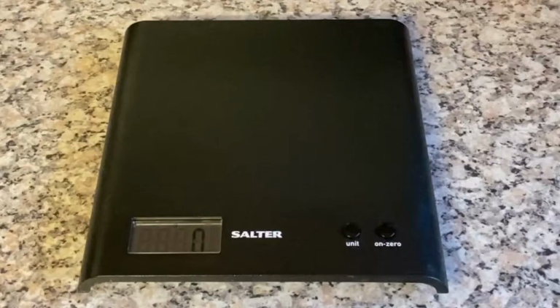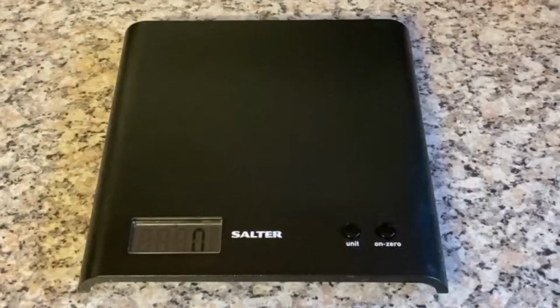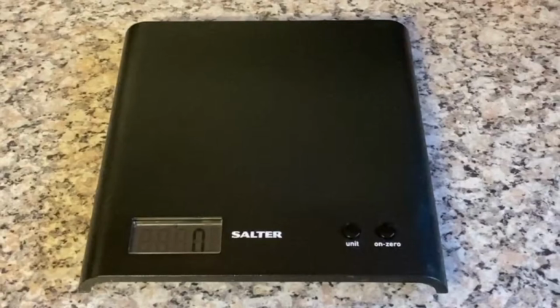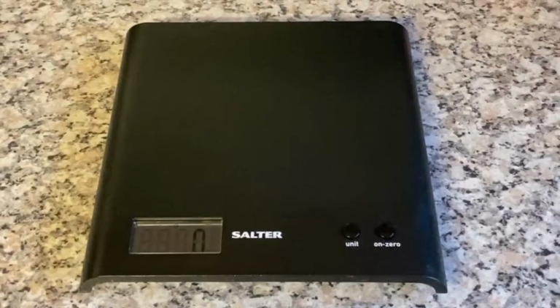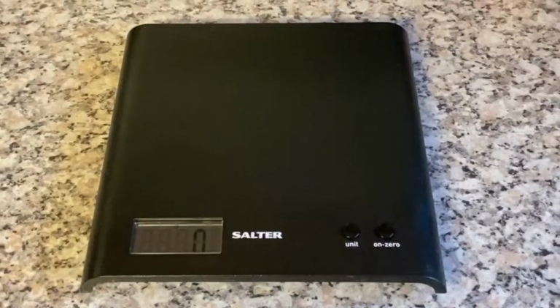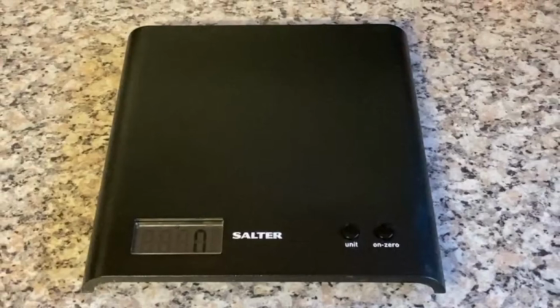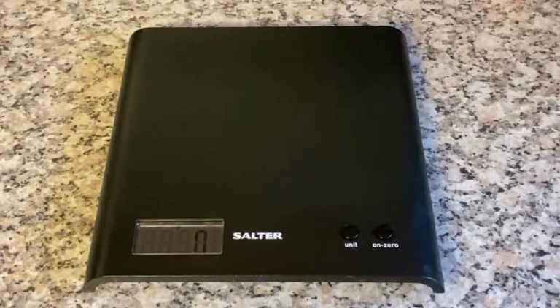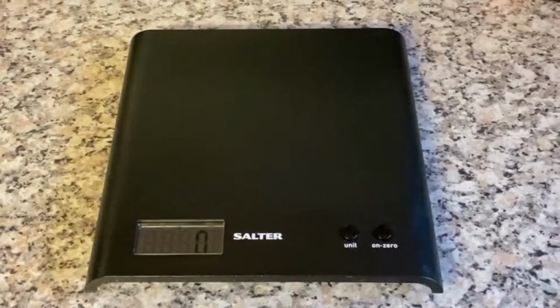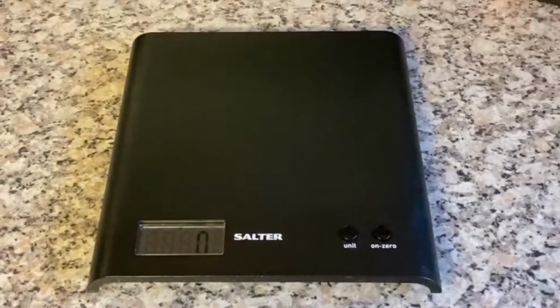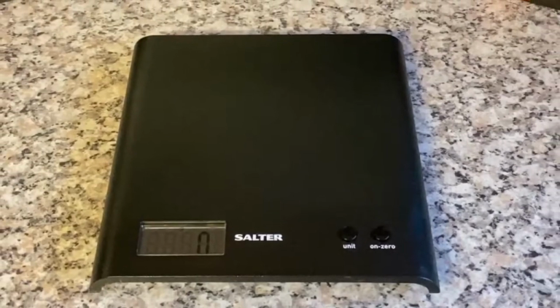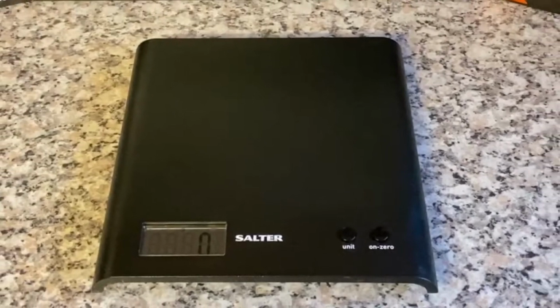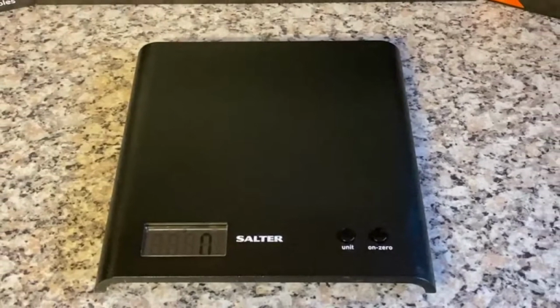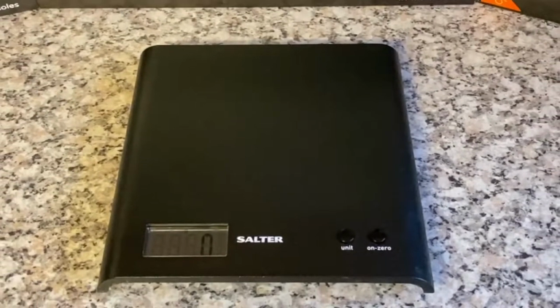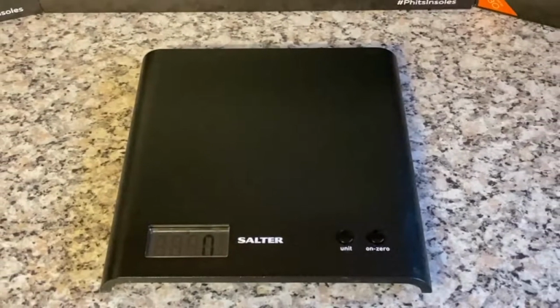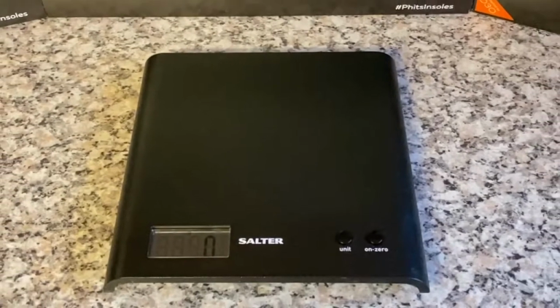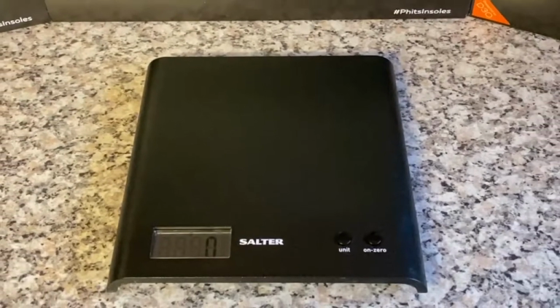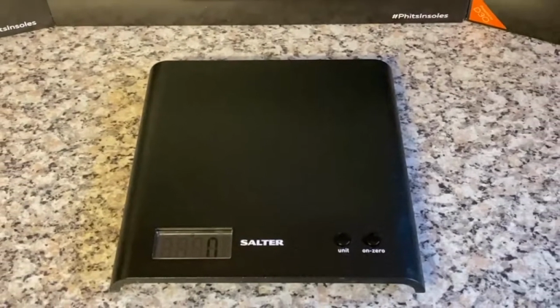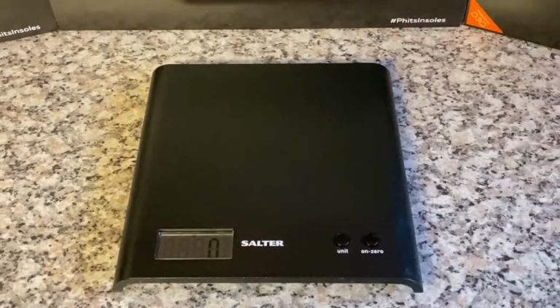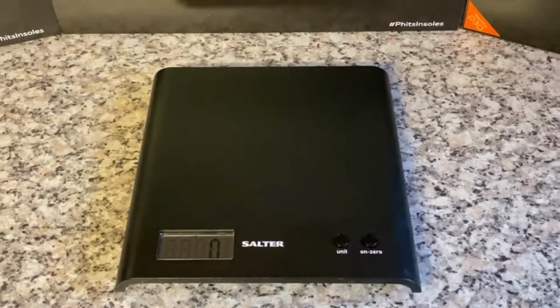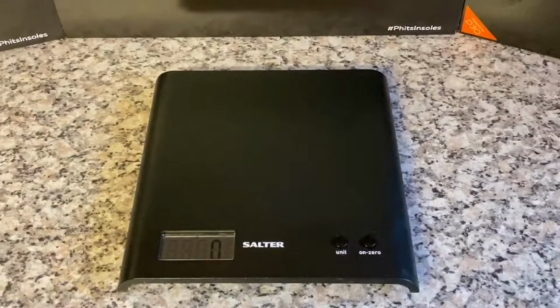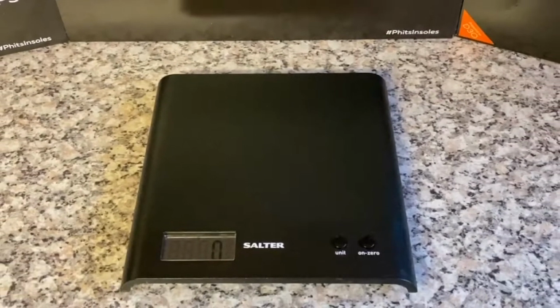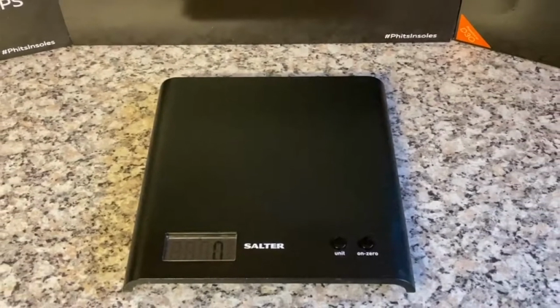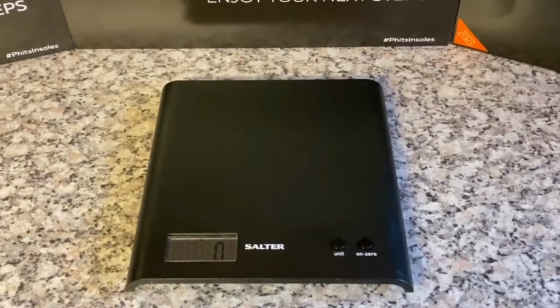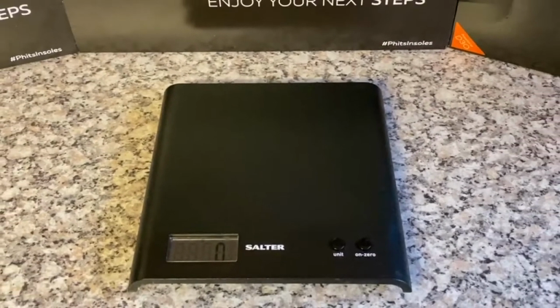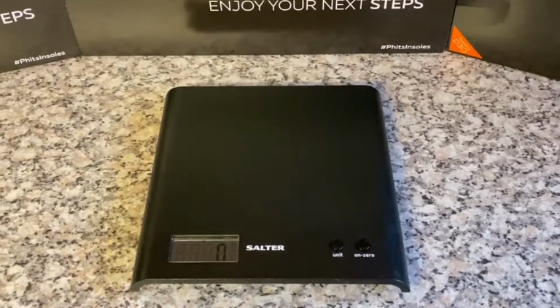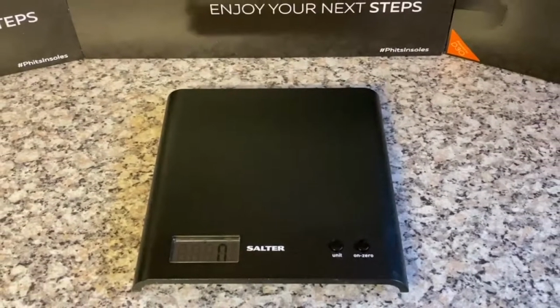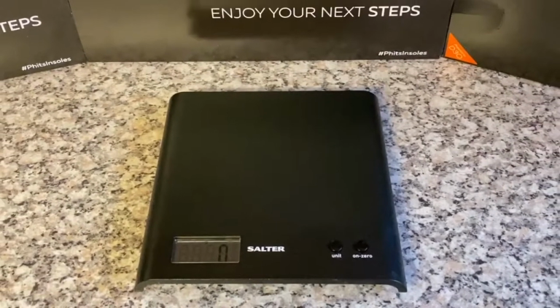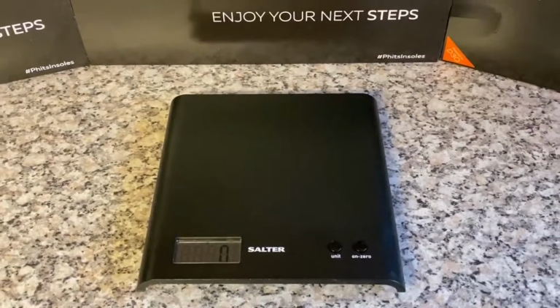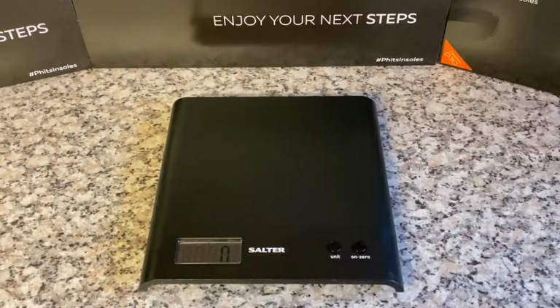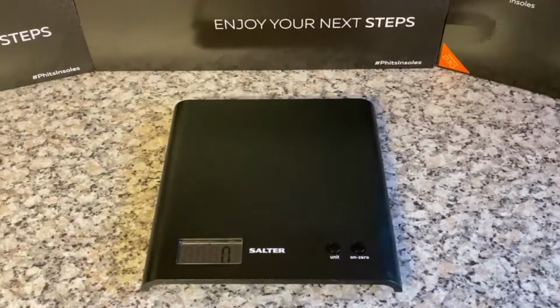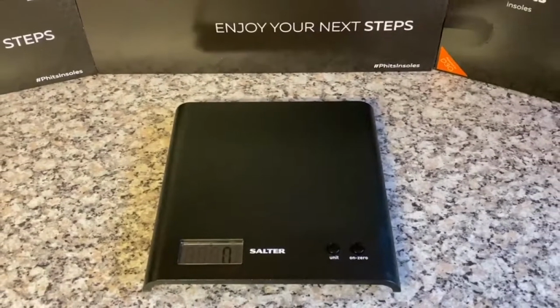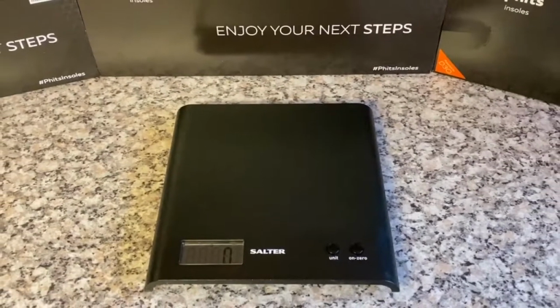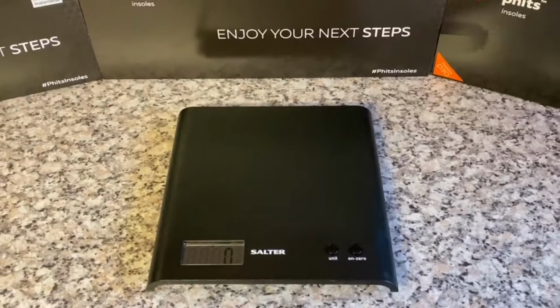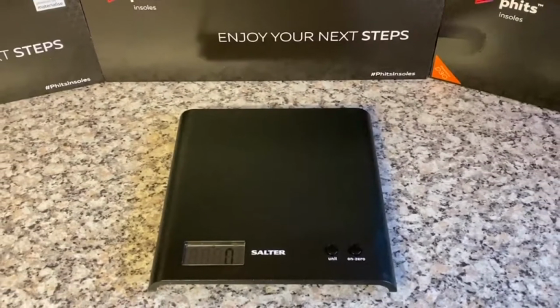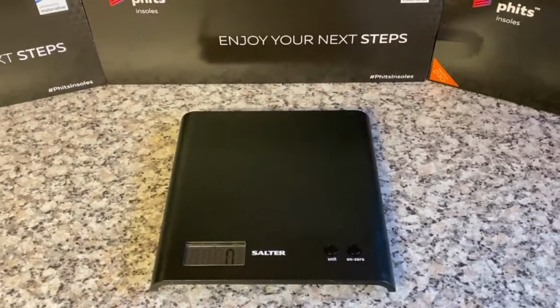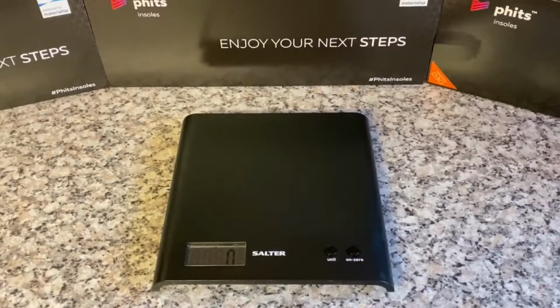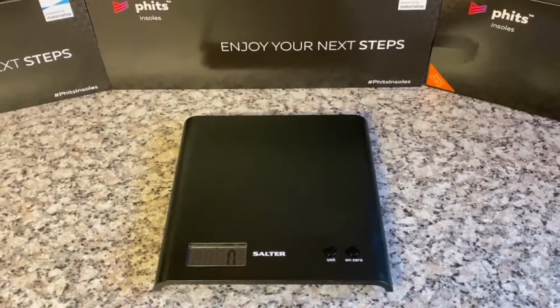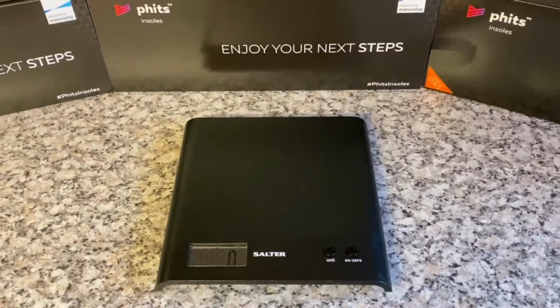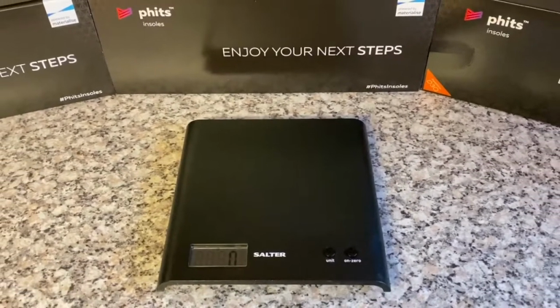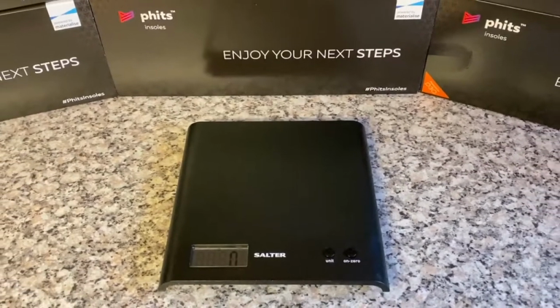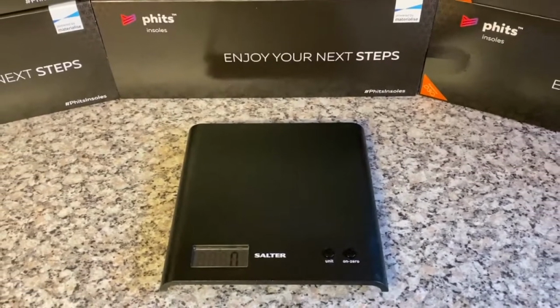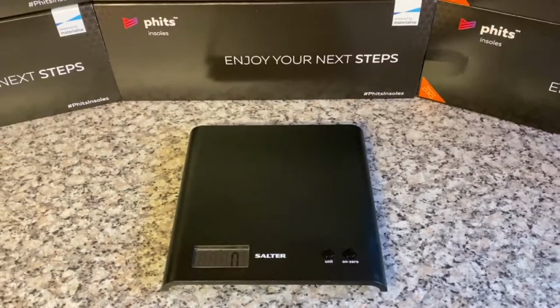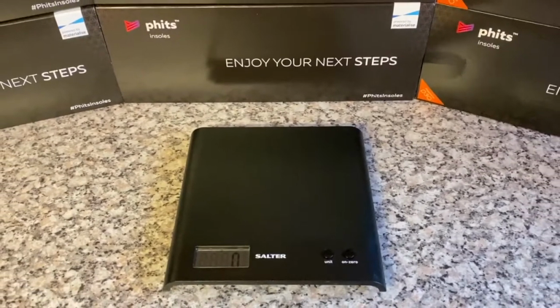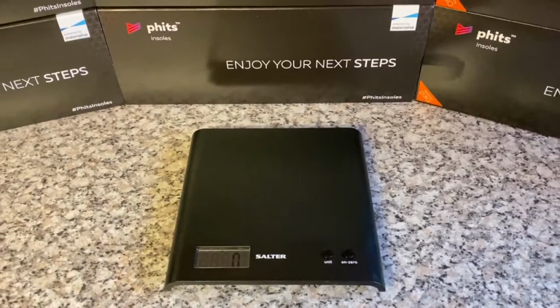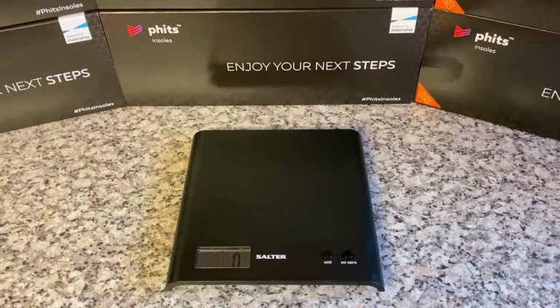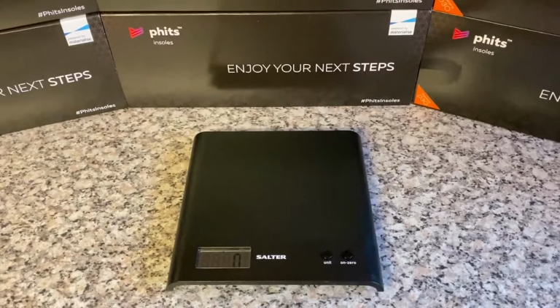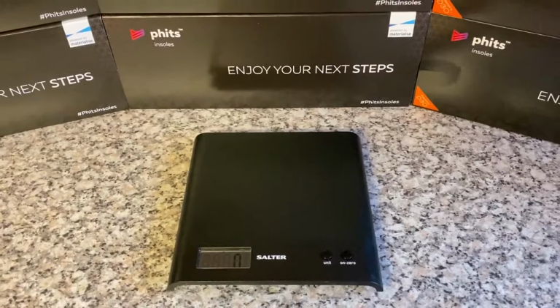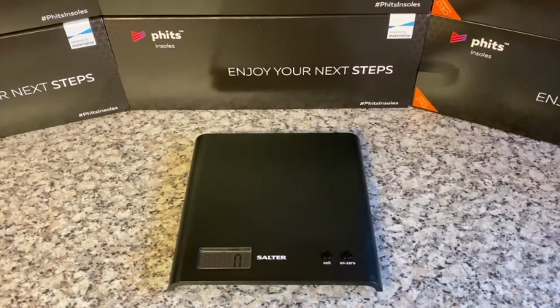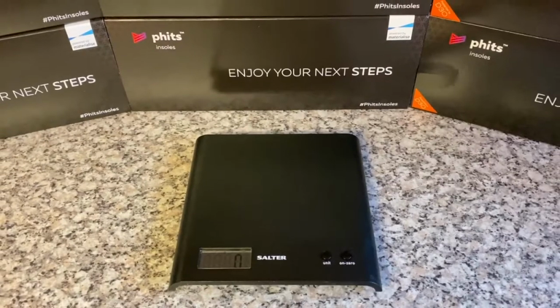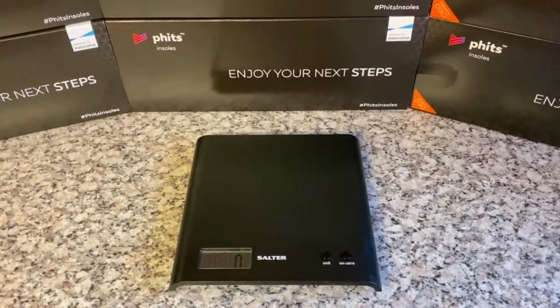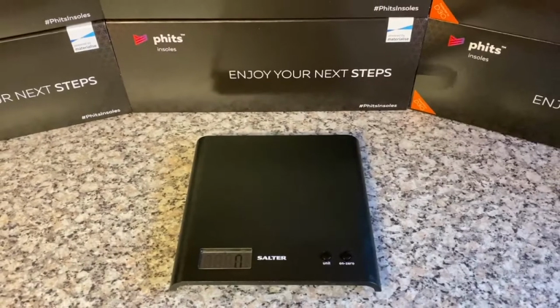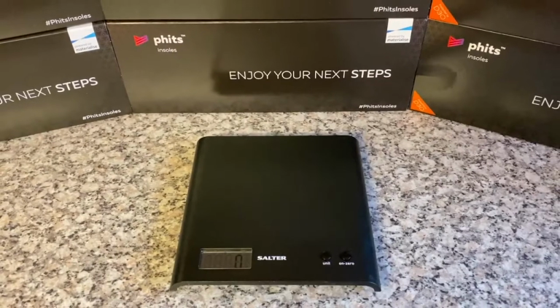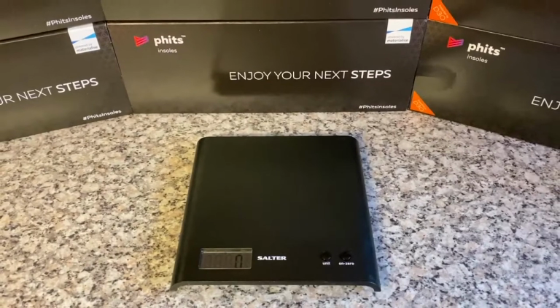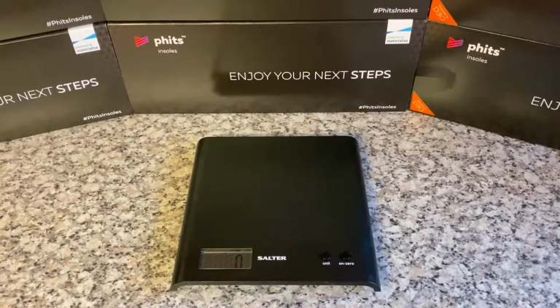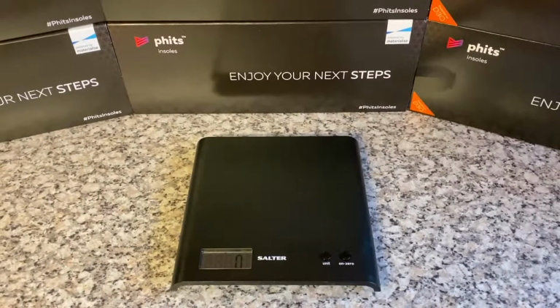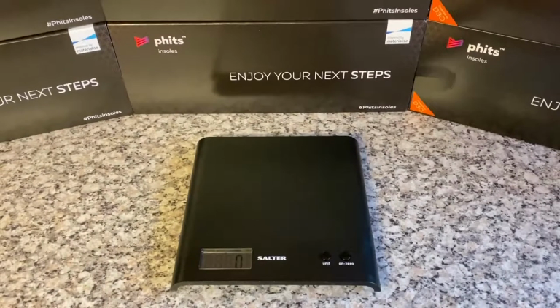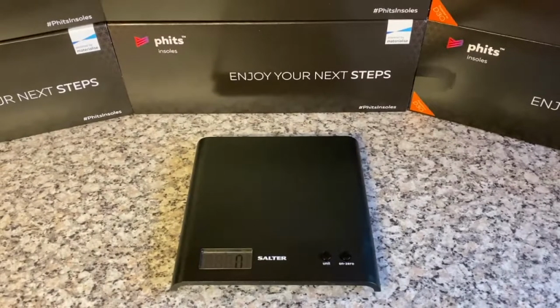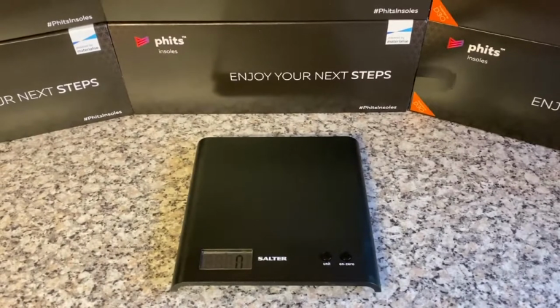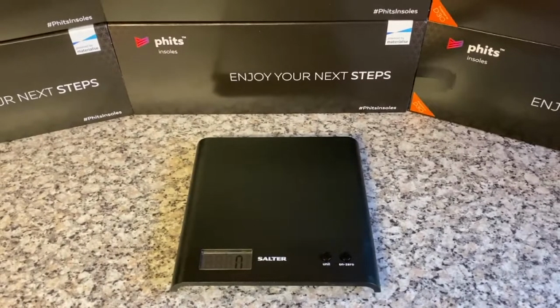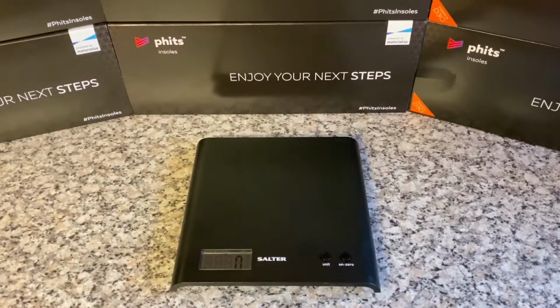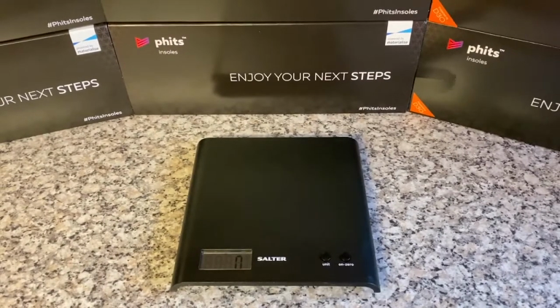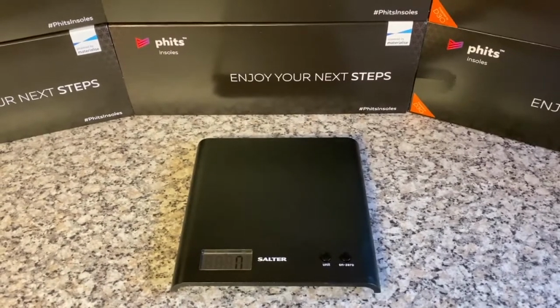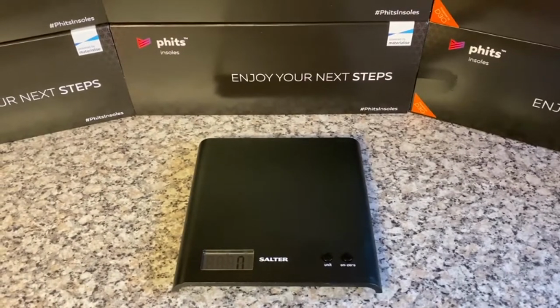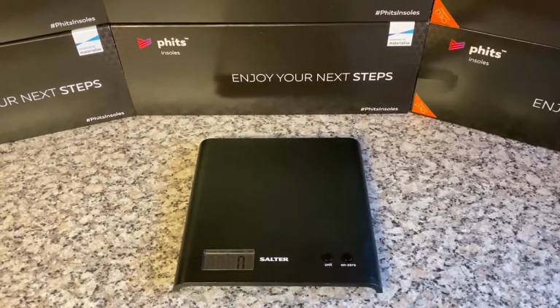People are often amazed by how light our FITS 3D printed insoles are, but how light are they? Let's compare versus a range of household objects.